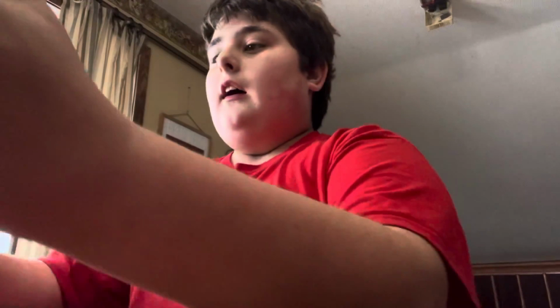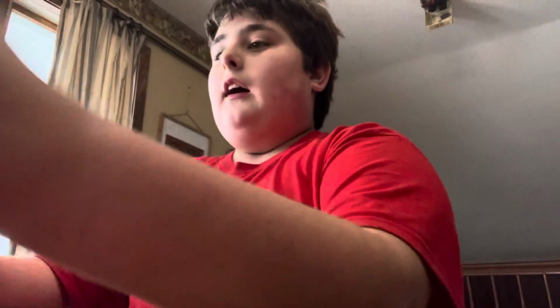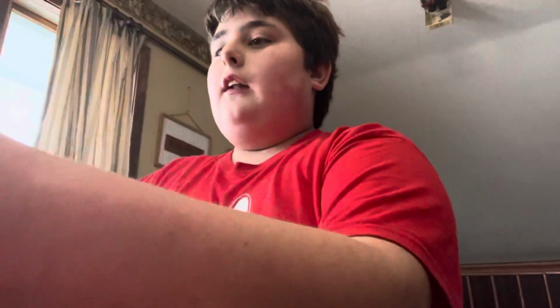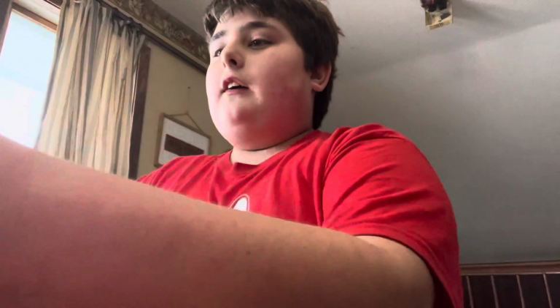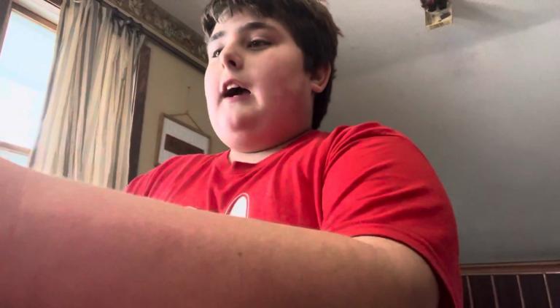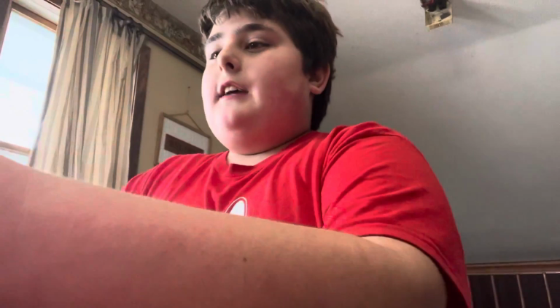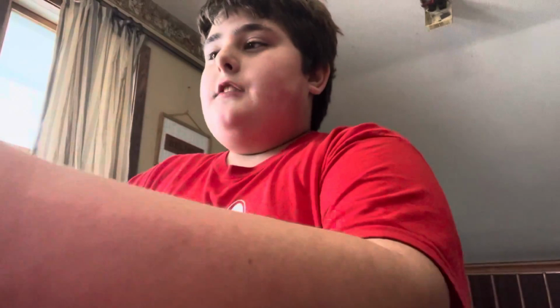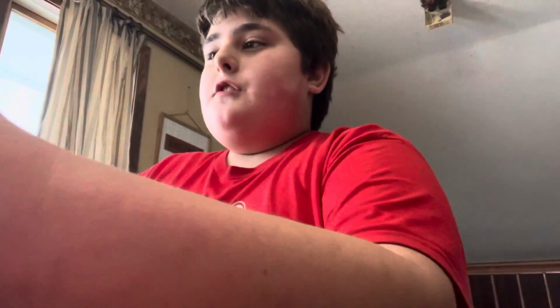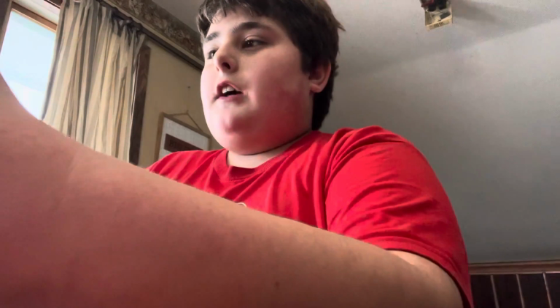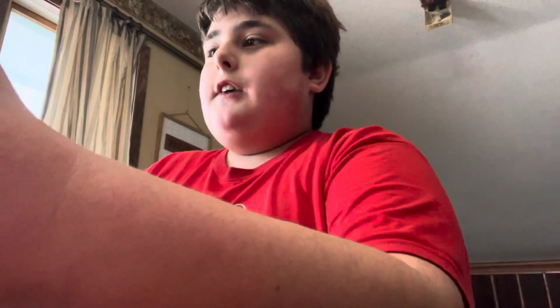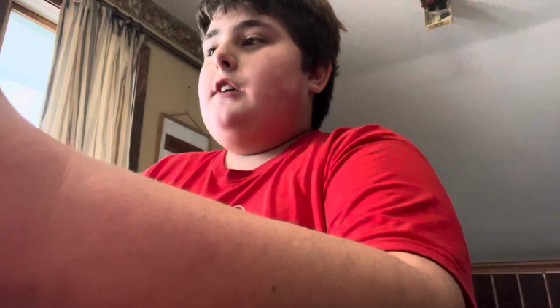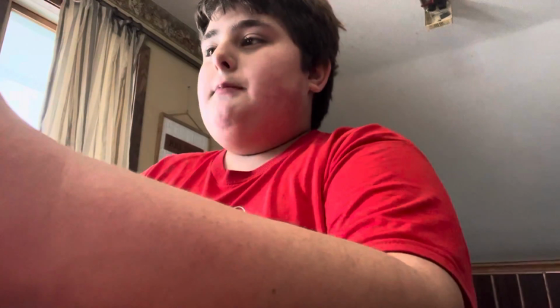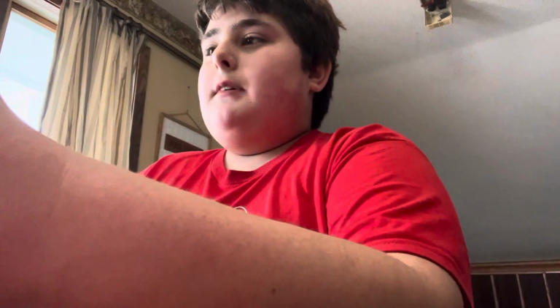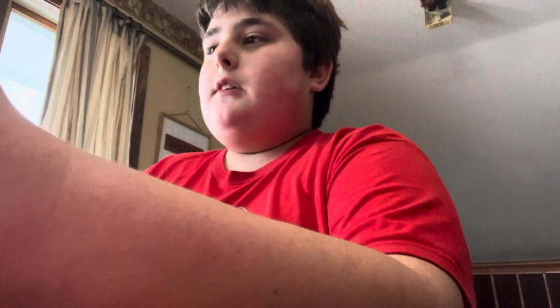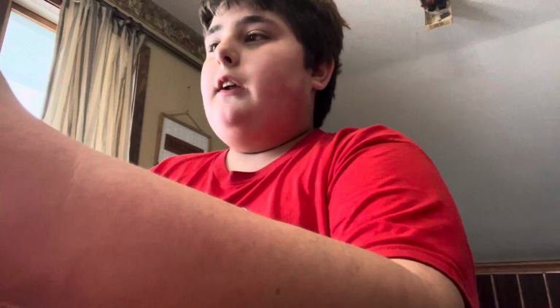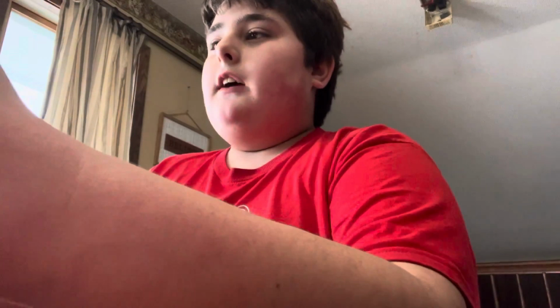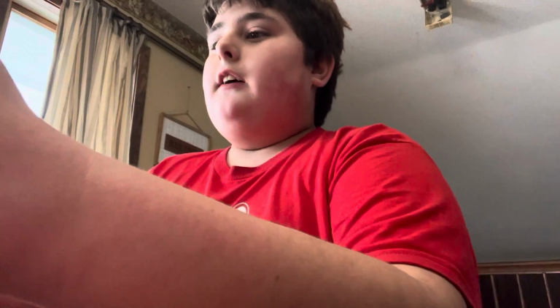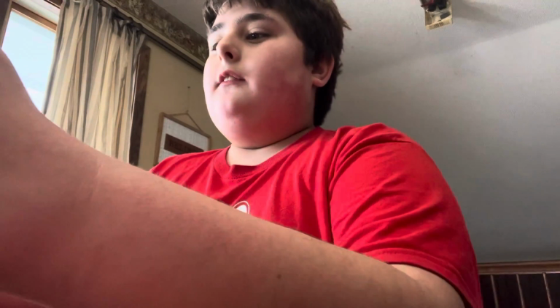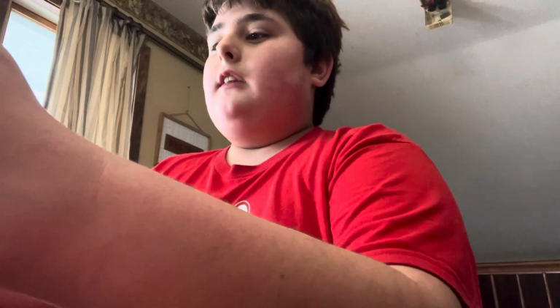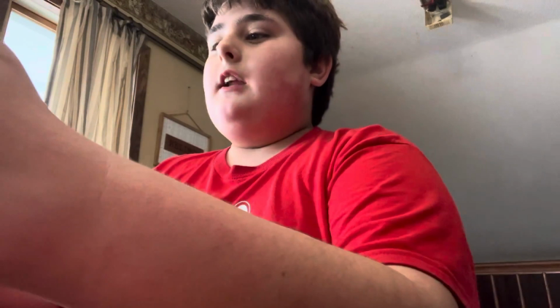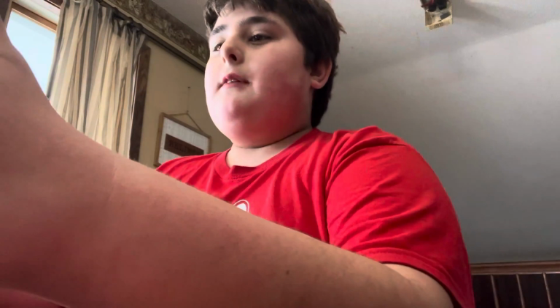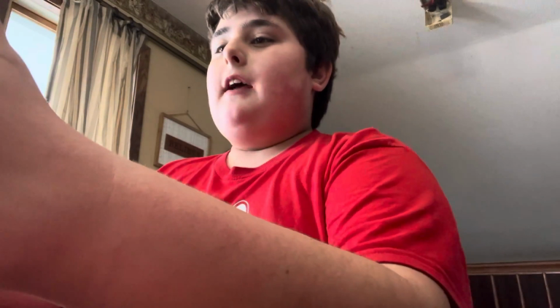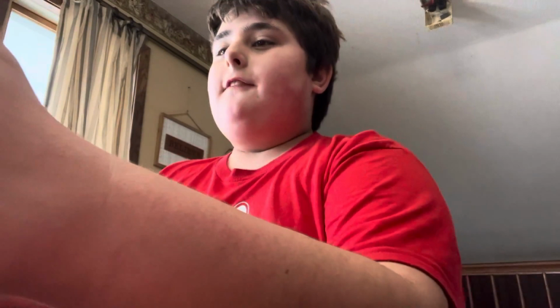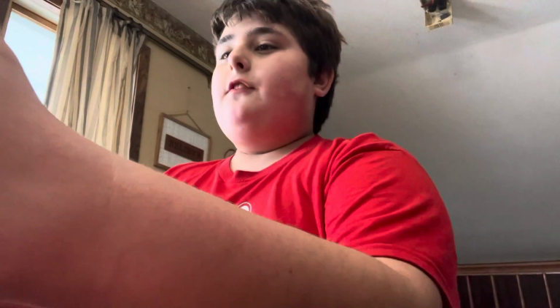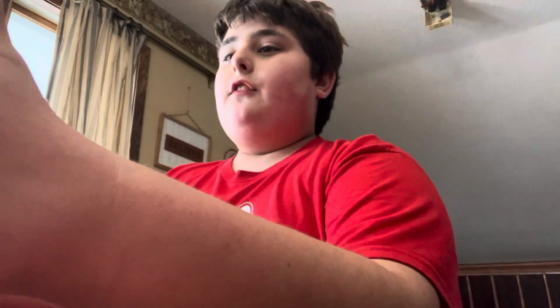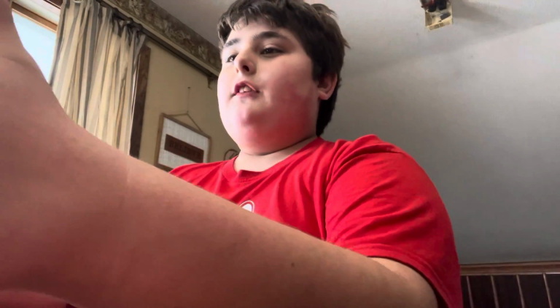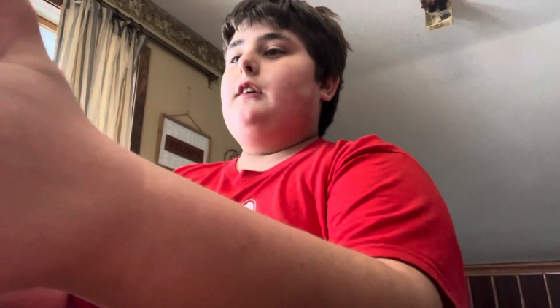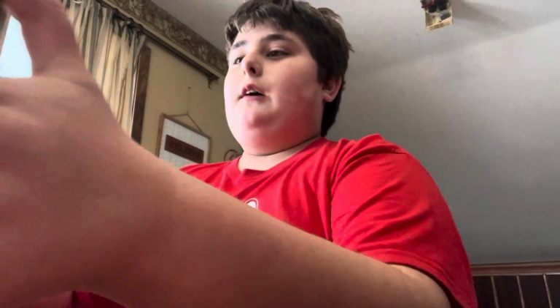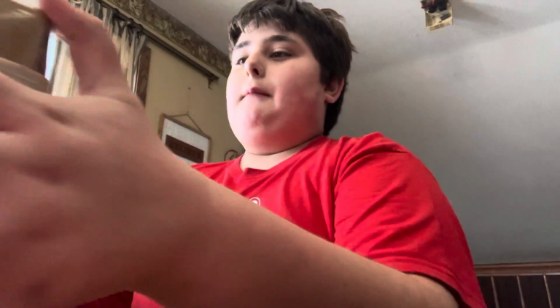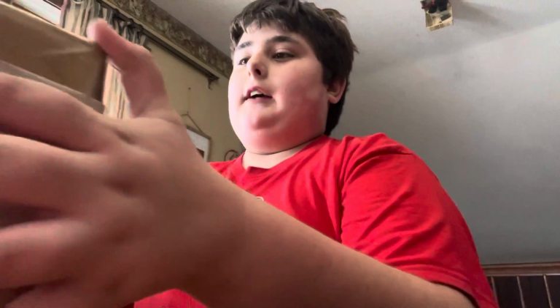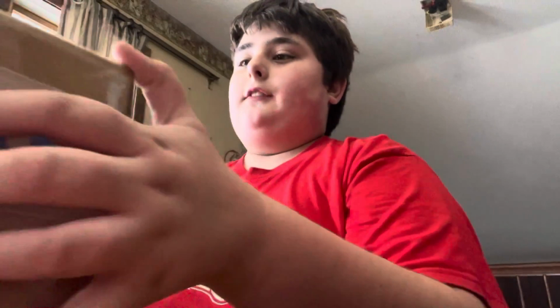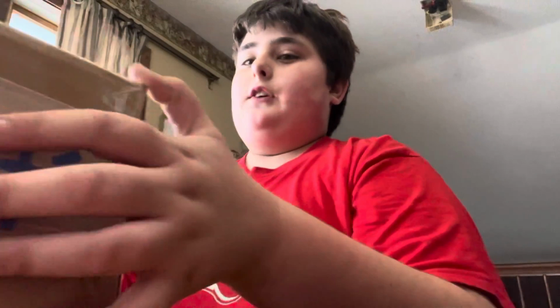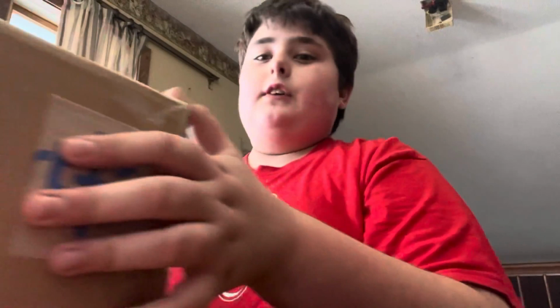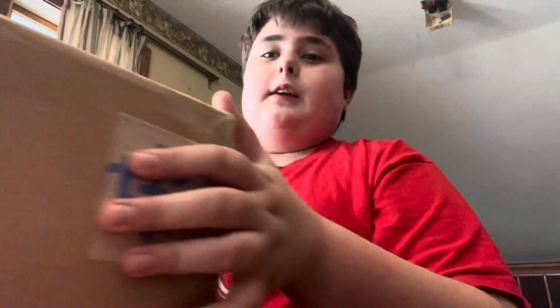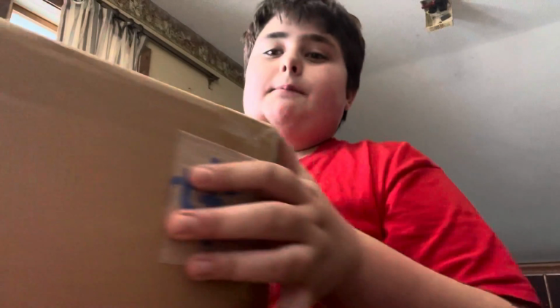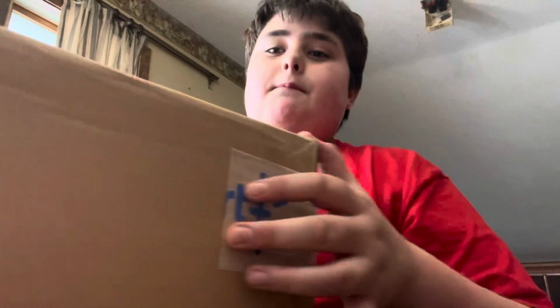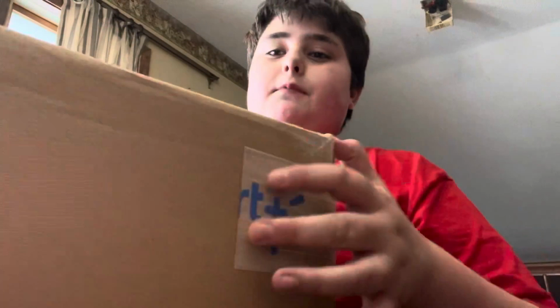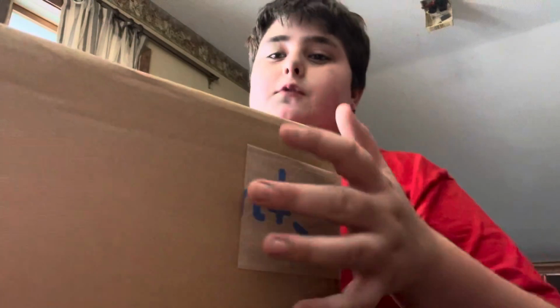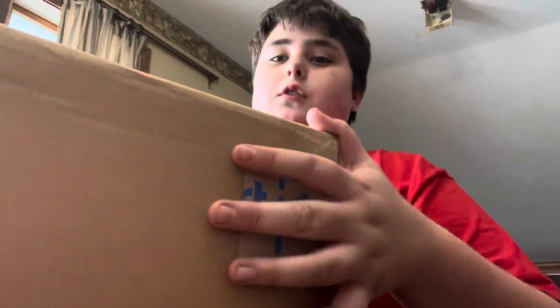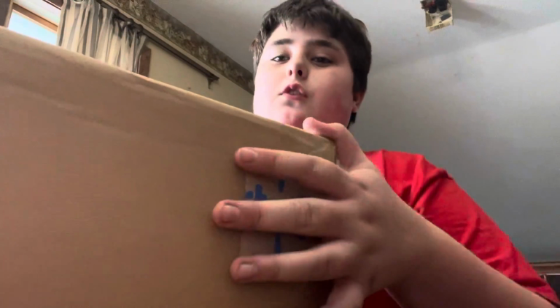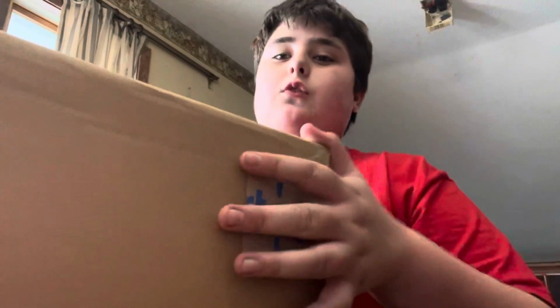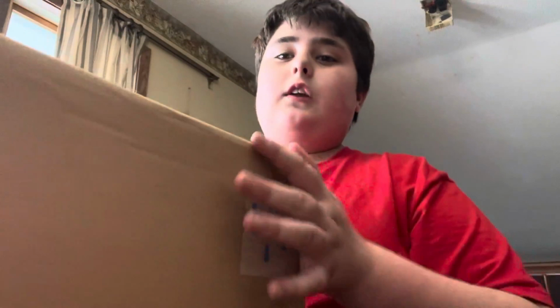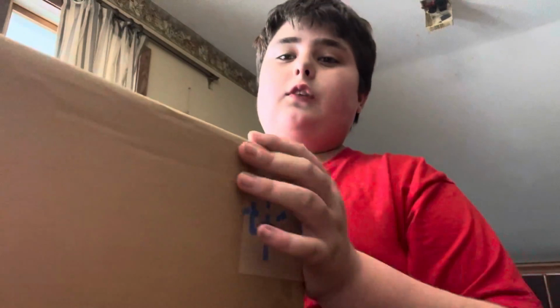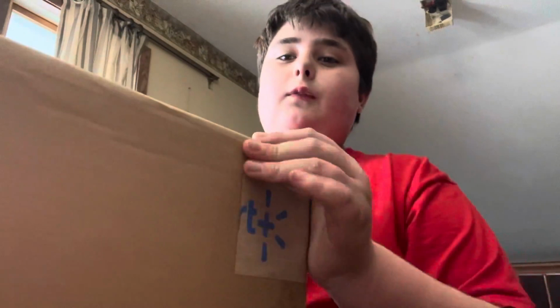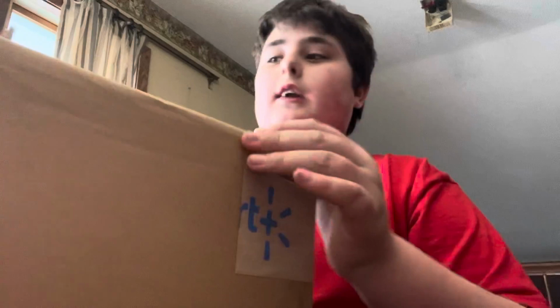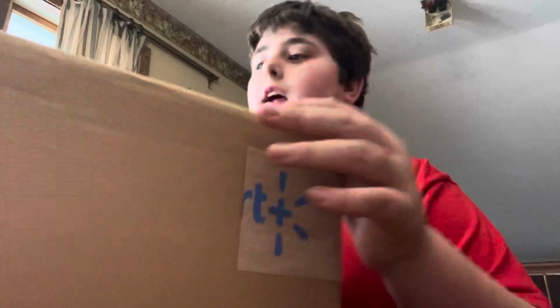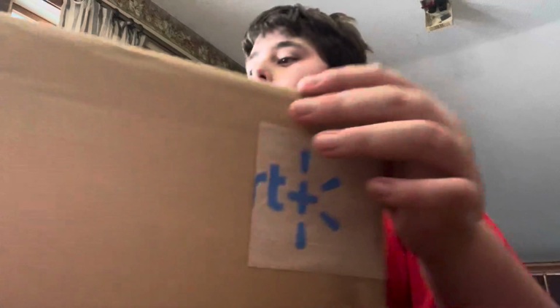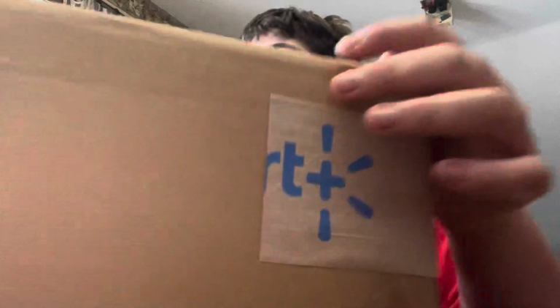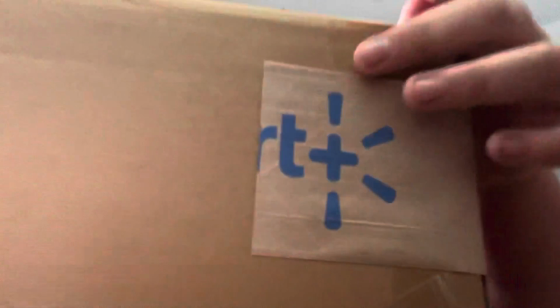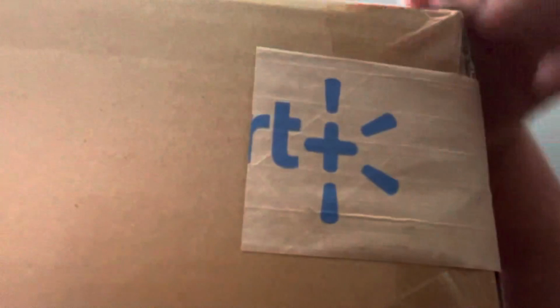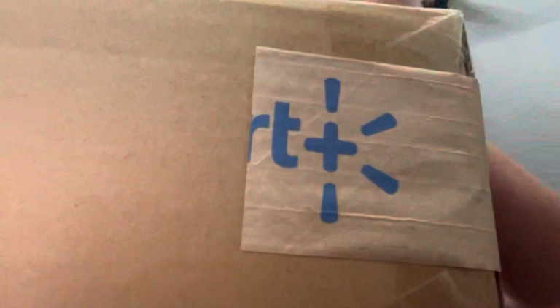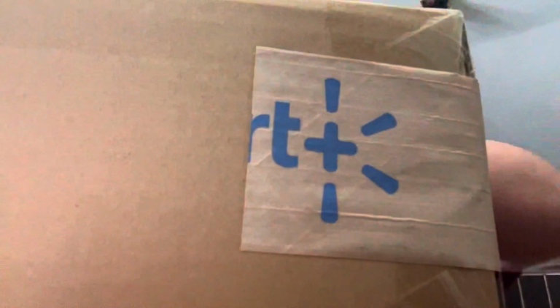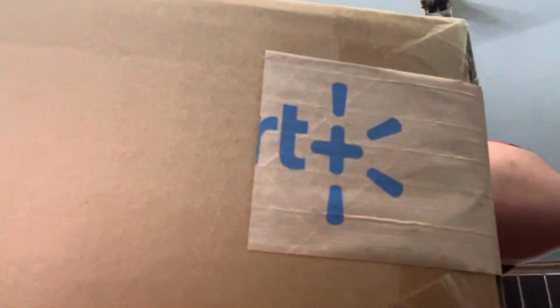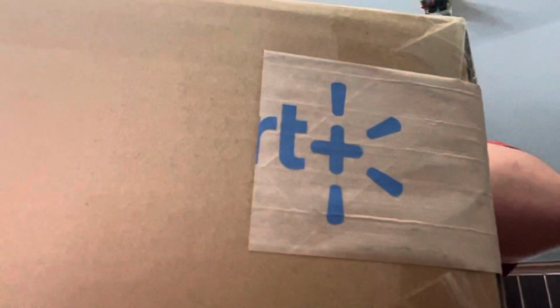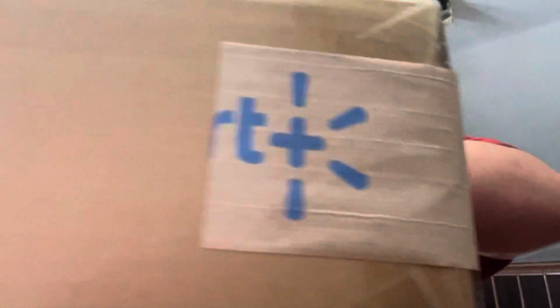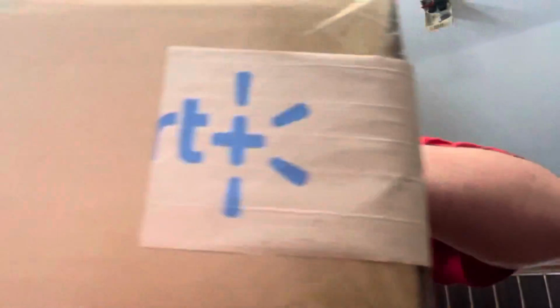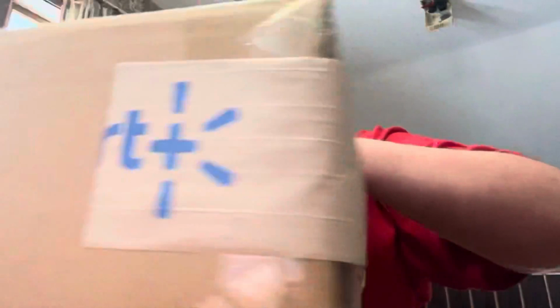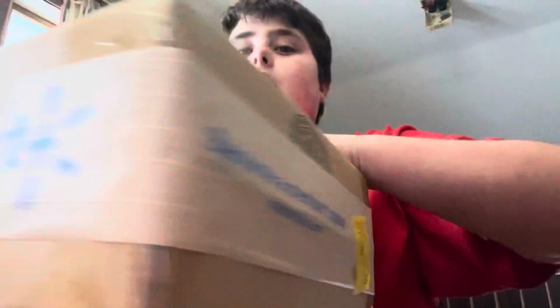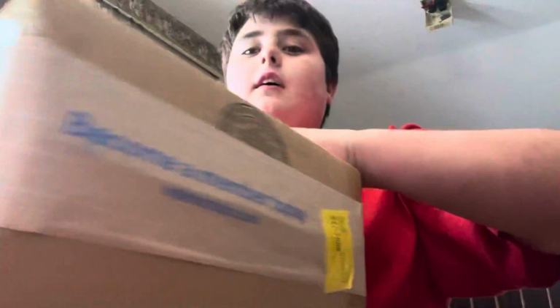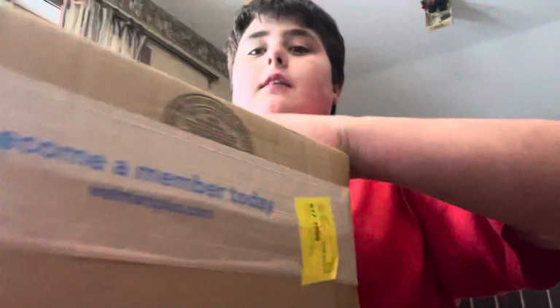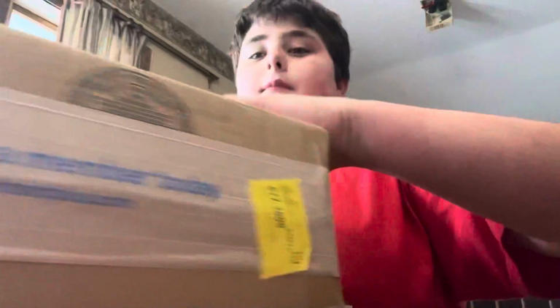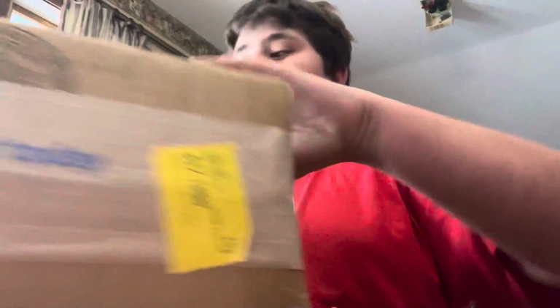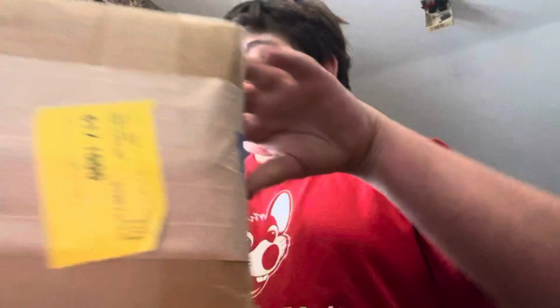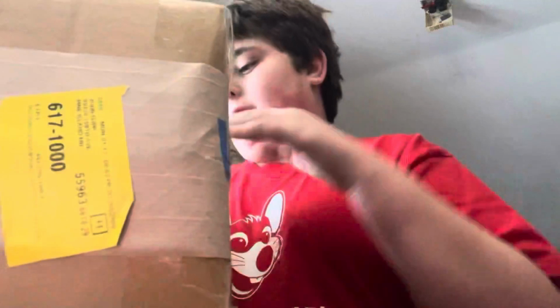Hello guys, Chuck E. Cheese Minnesota here, and today we have to do an unbox for you — it is the 2001 Big Mouth Billy Bass.